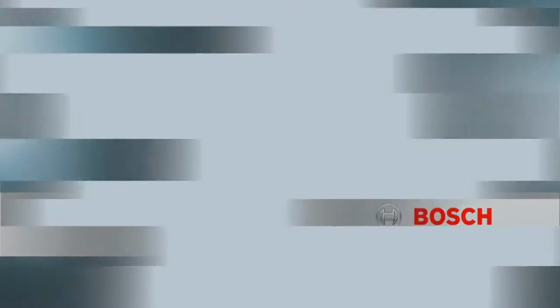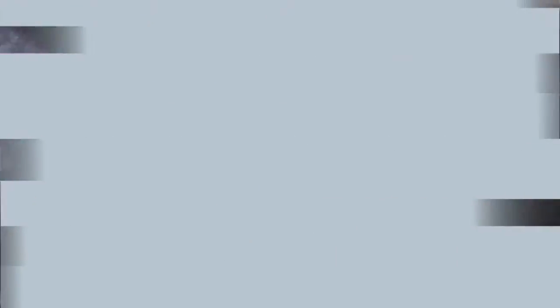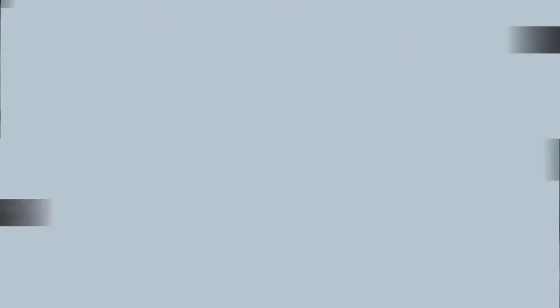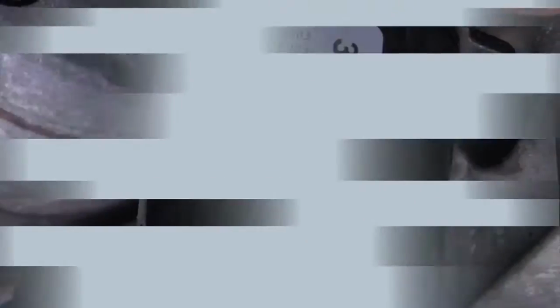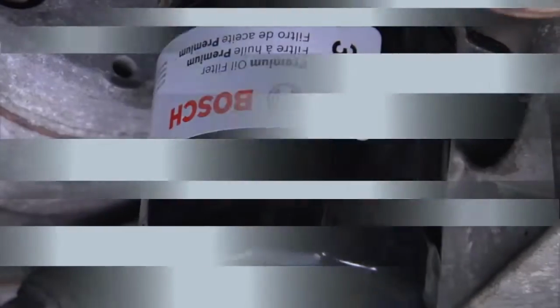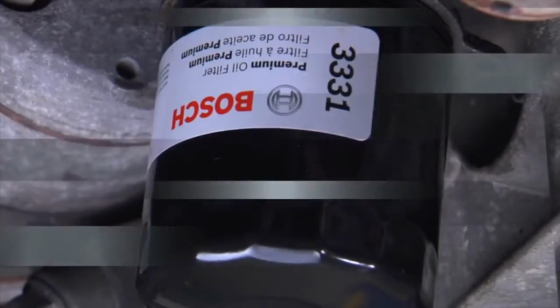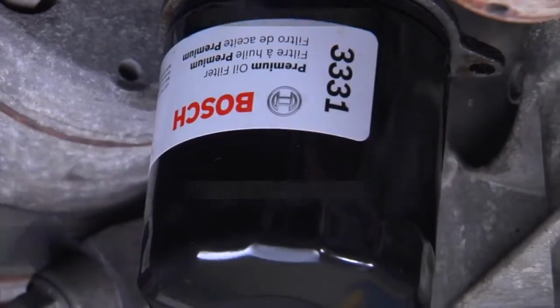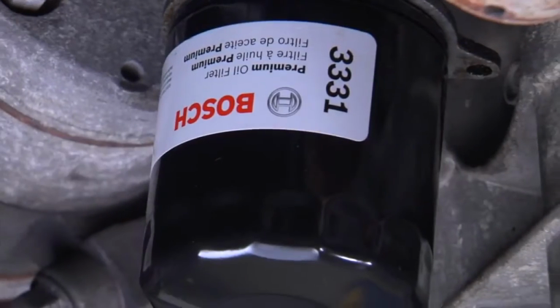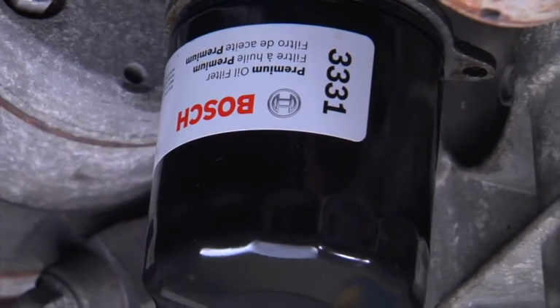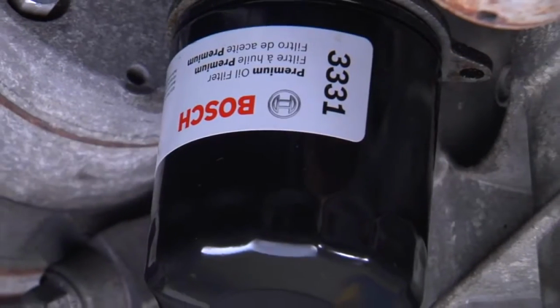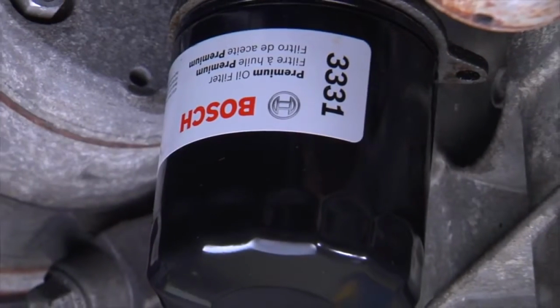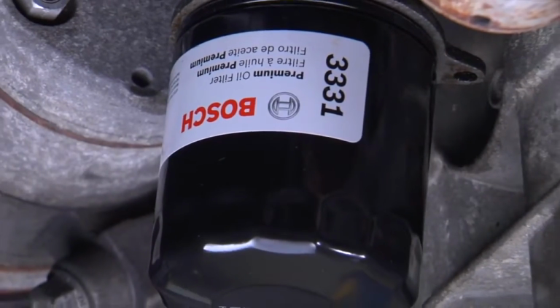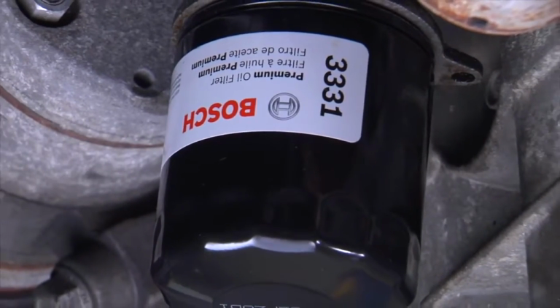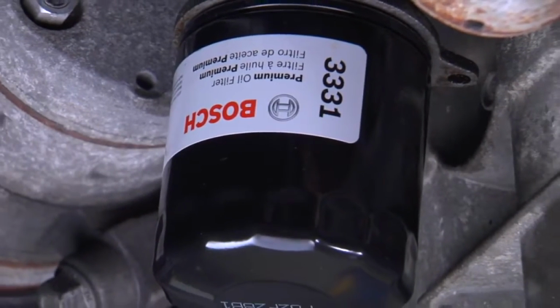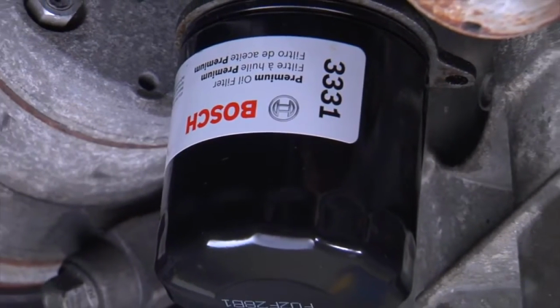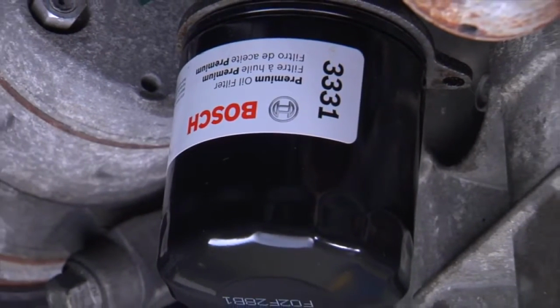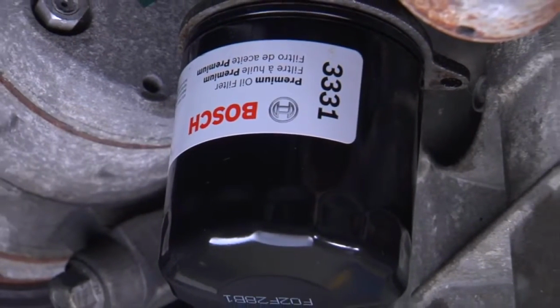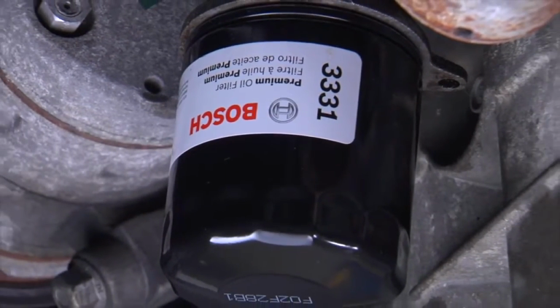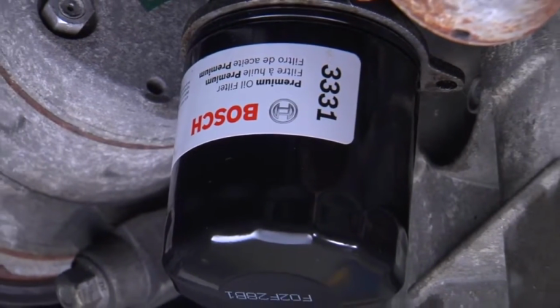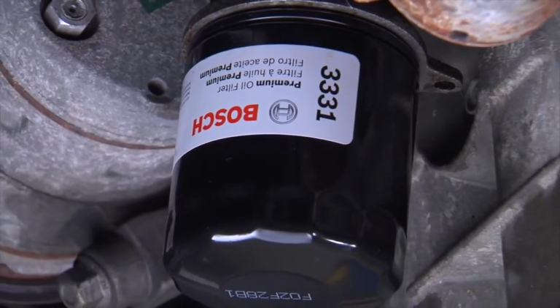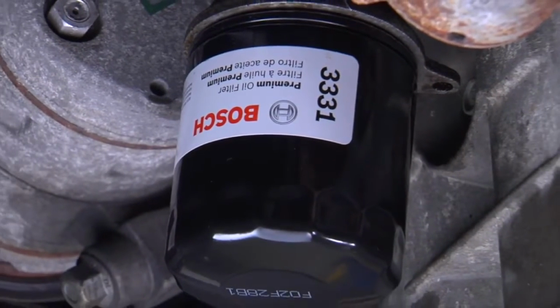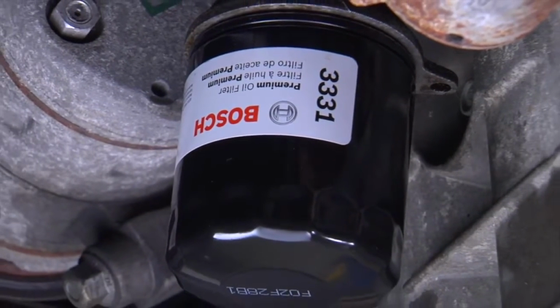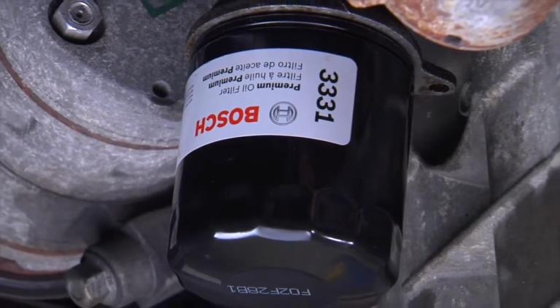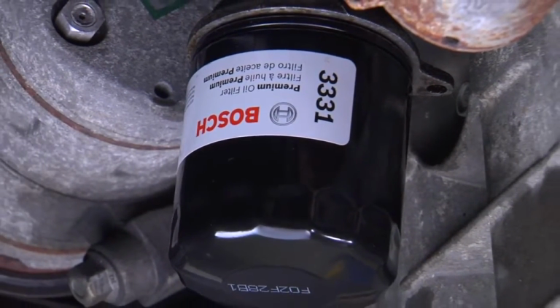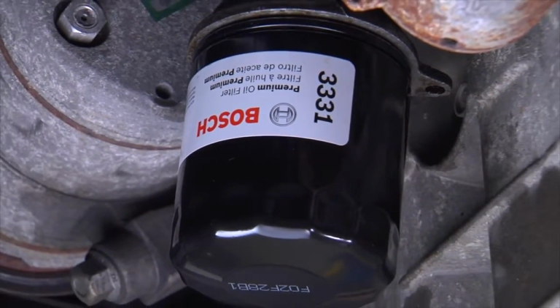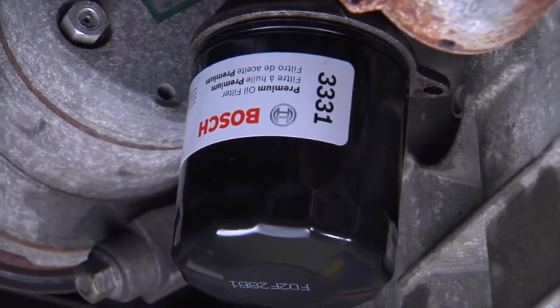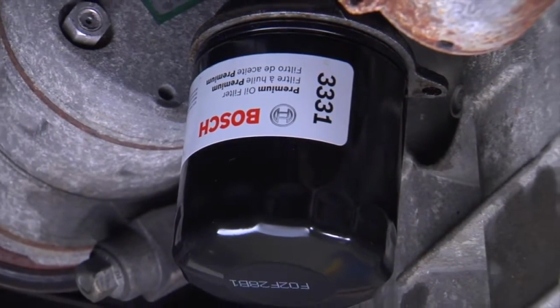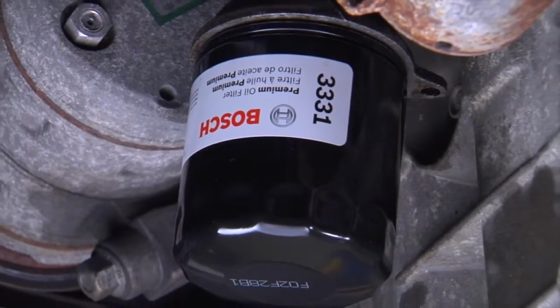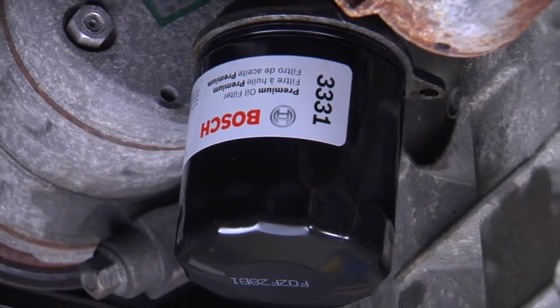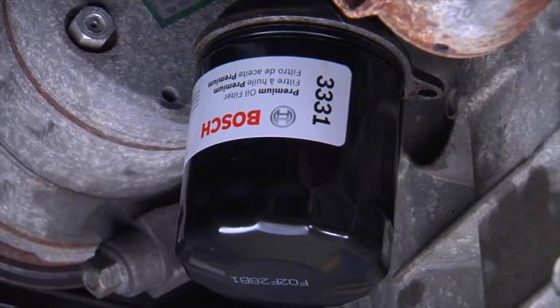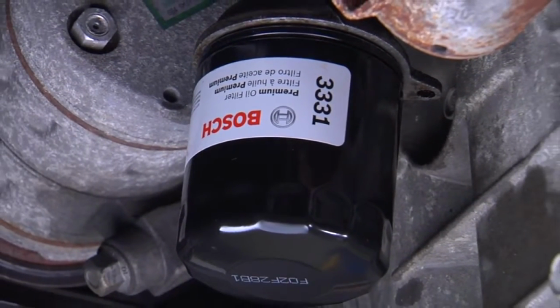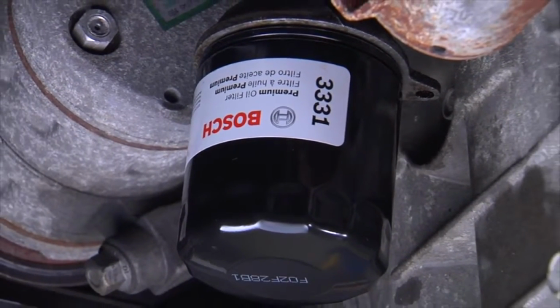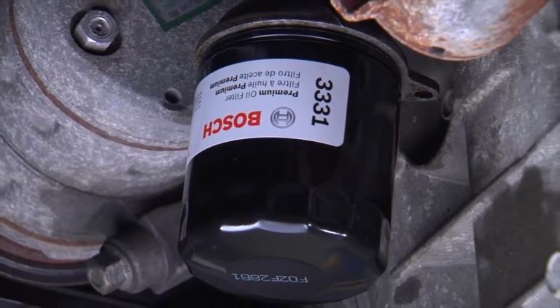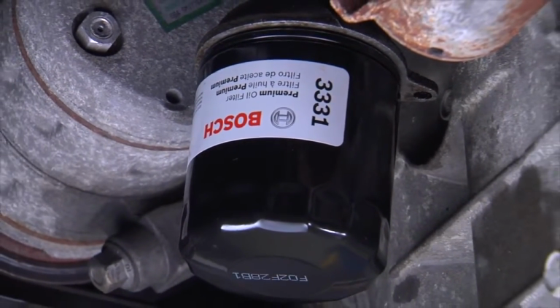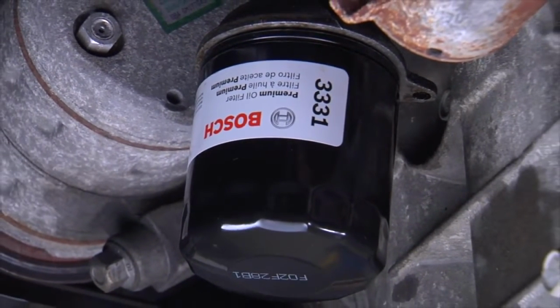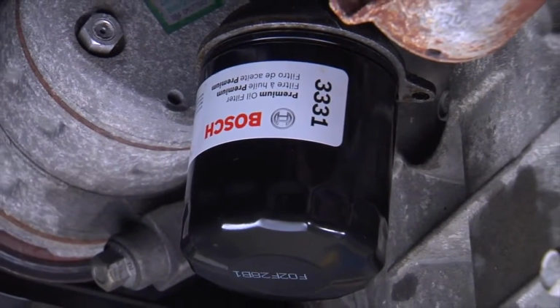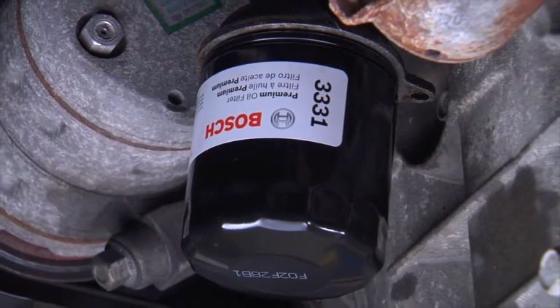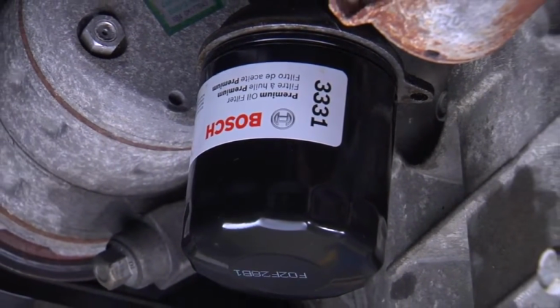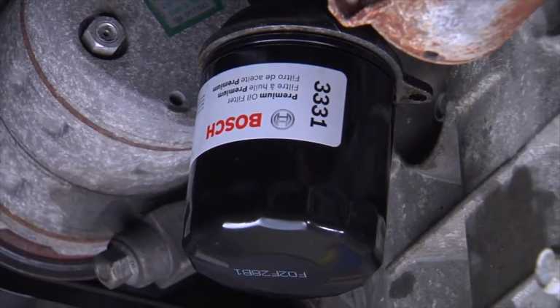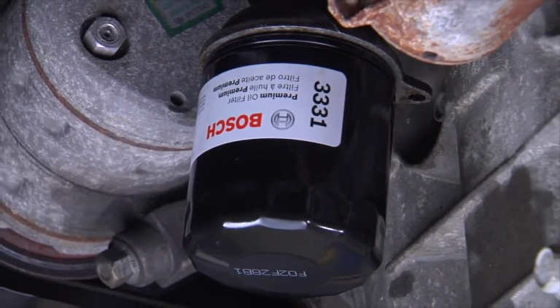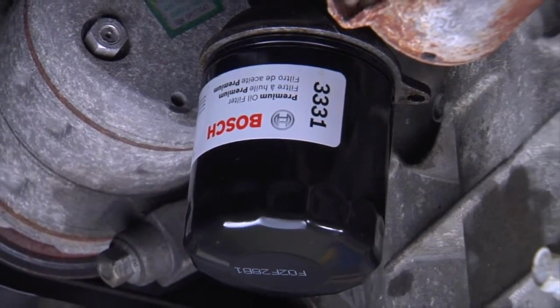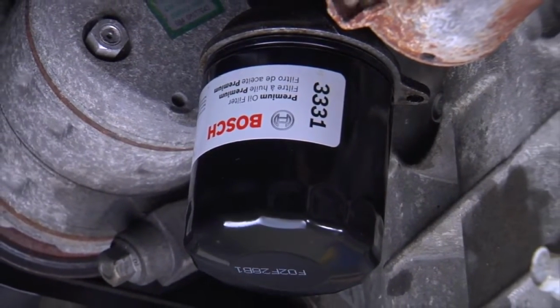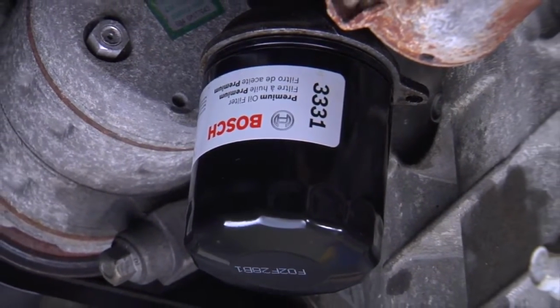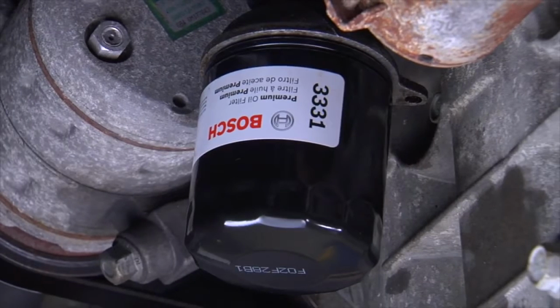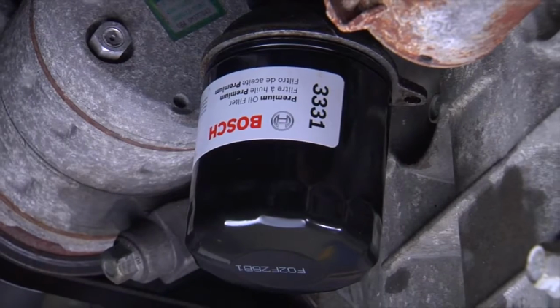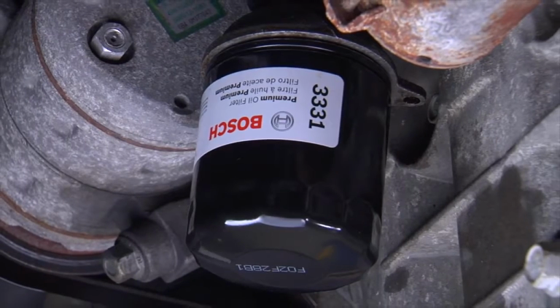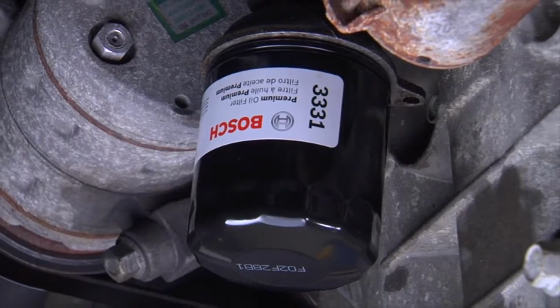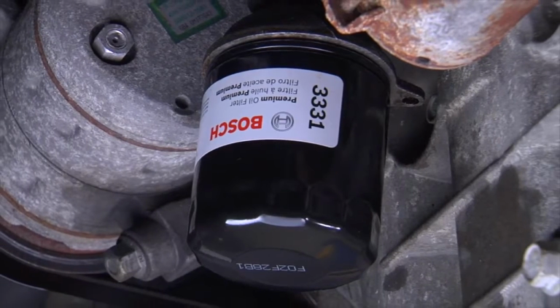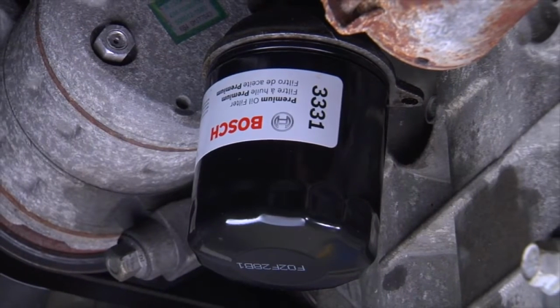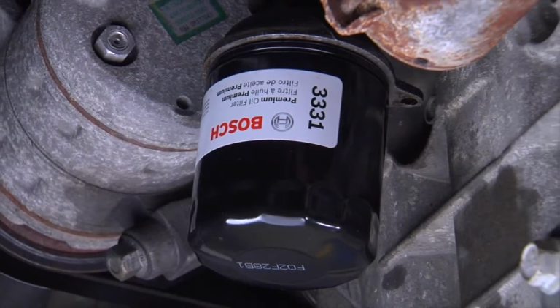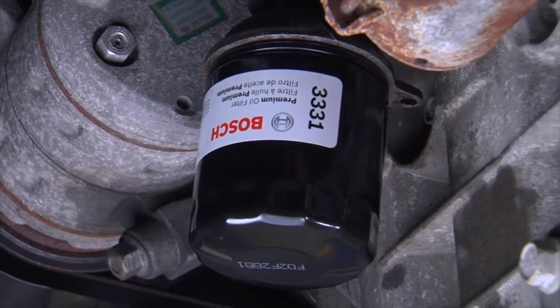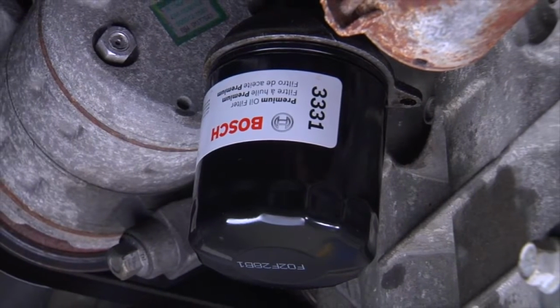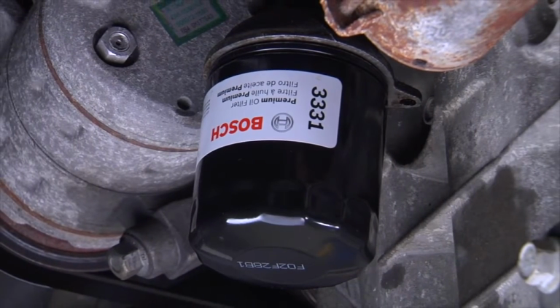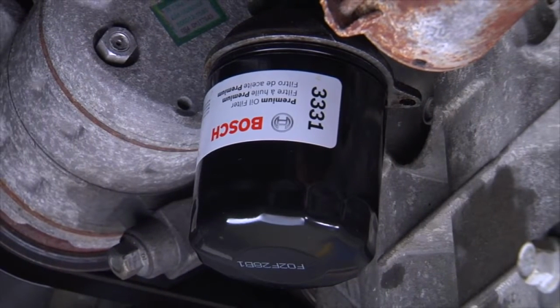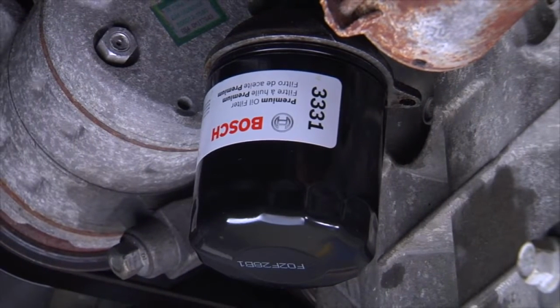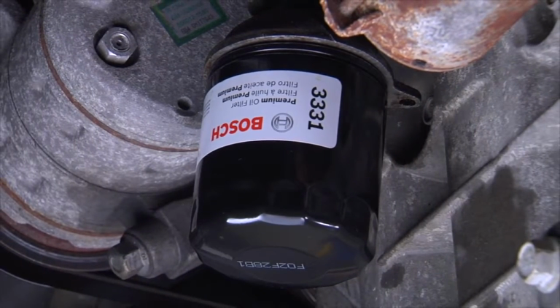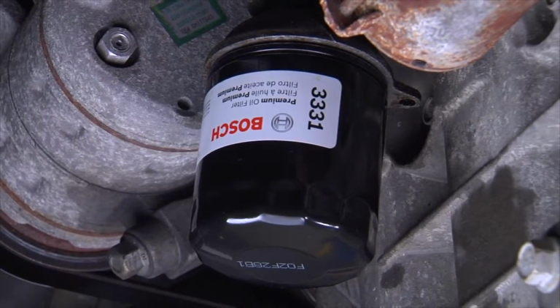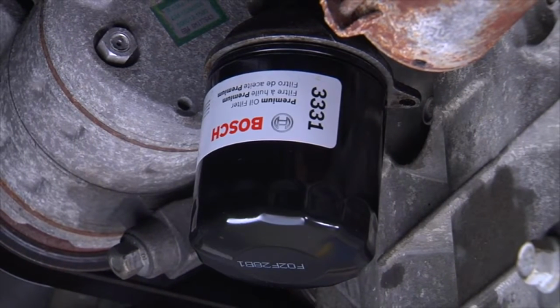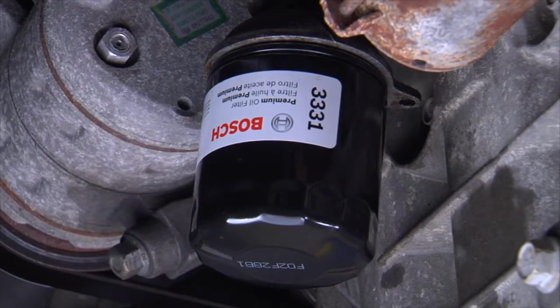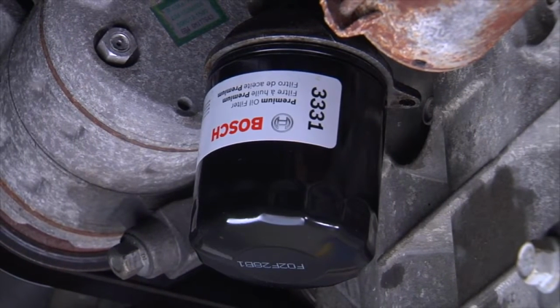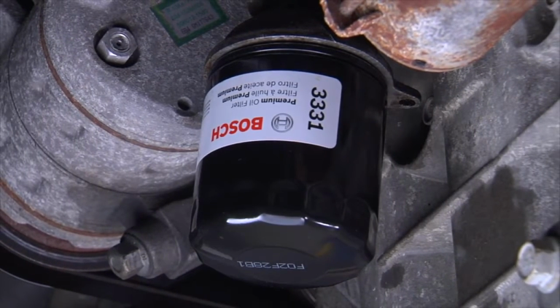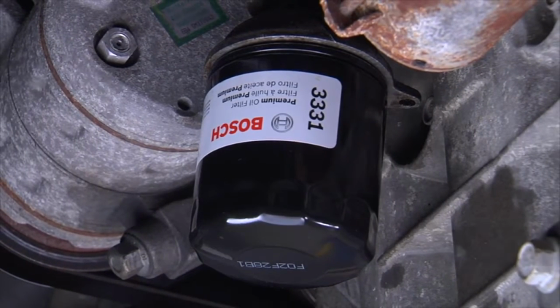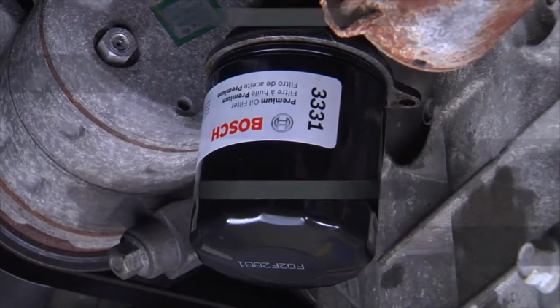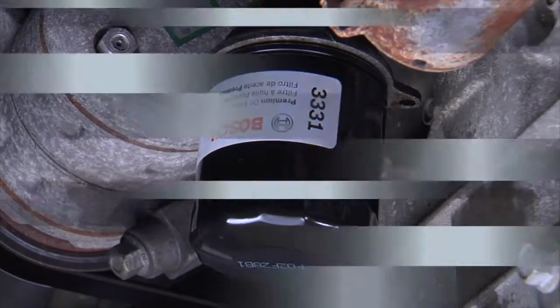When it's time to change your vehicle's oil, Bosch has you covered with our lineup of high-performing oil filters for nearly every application.